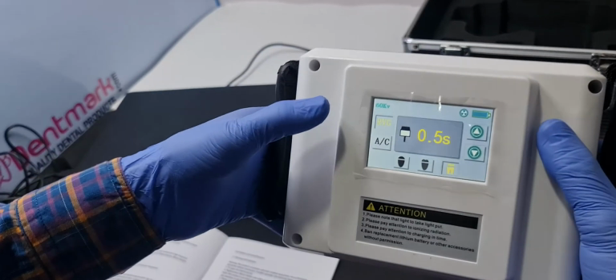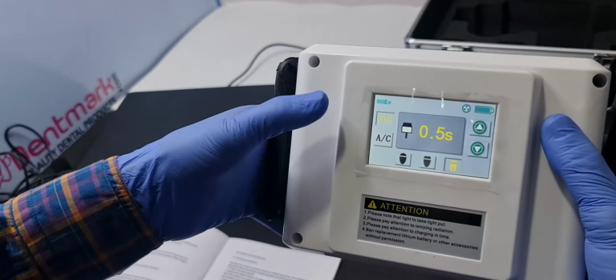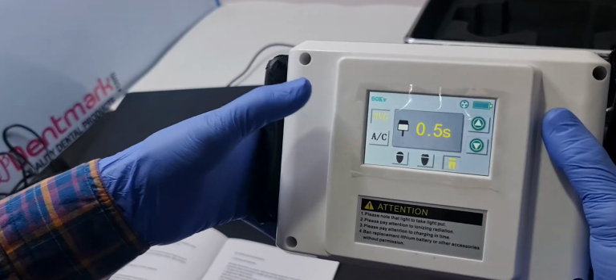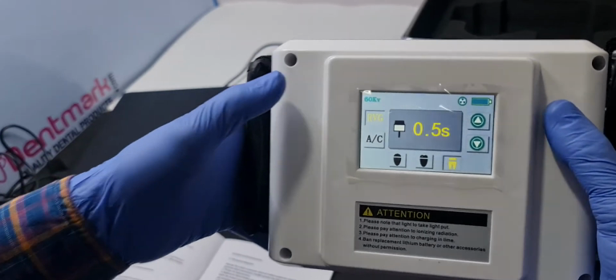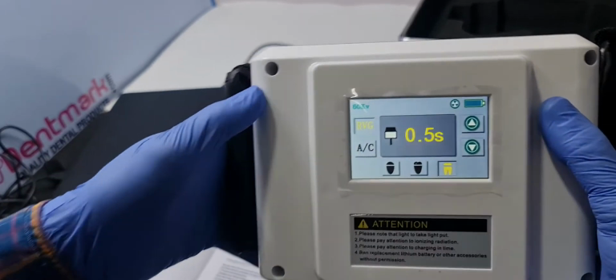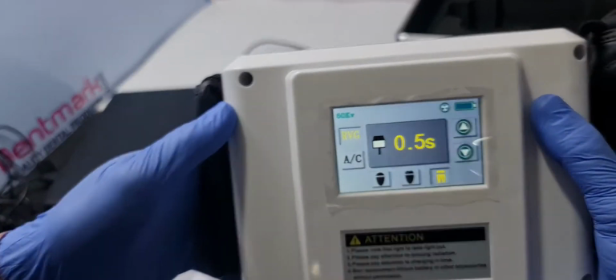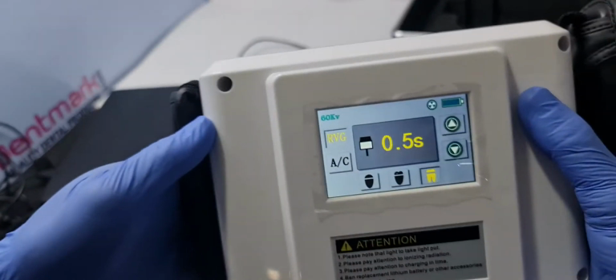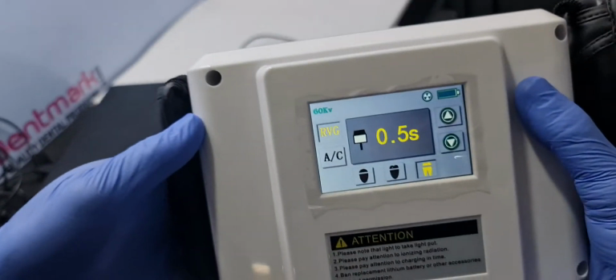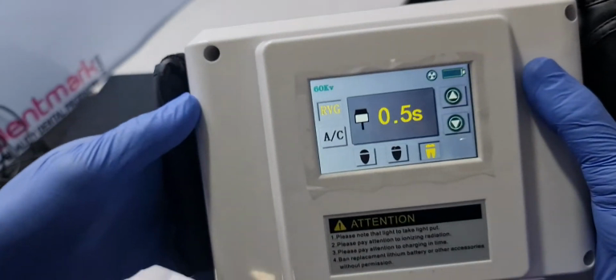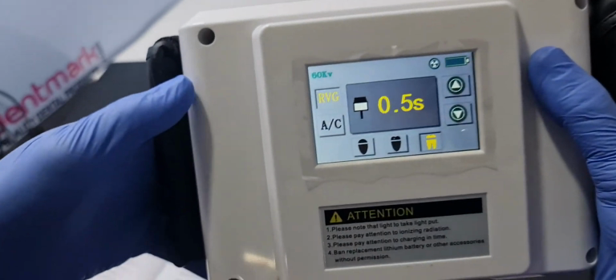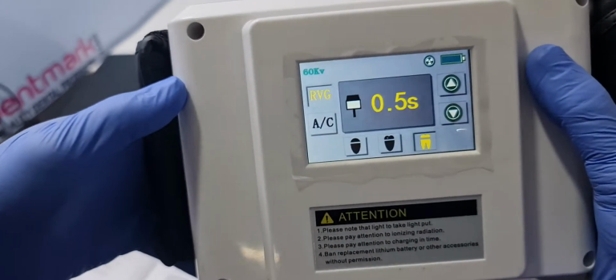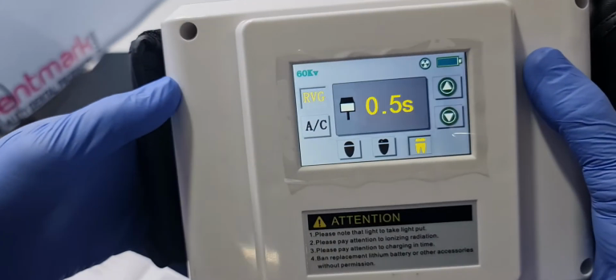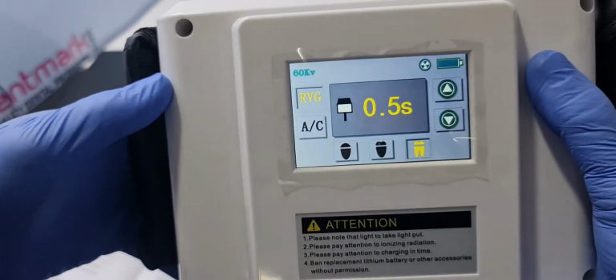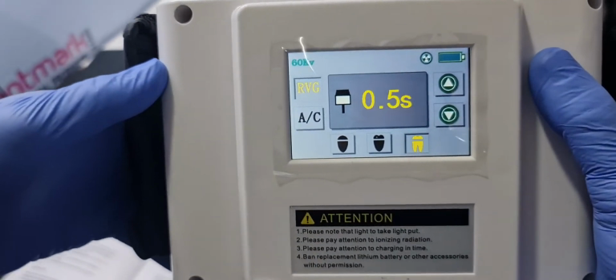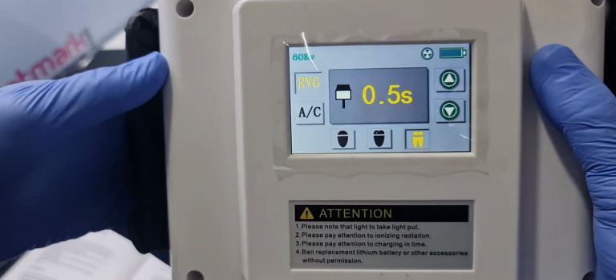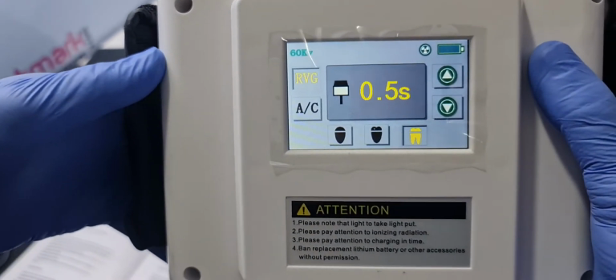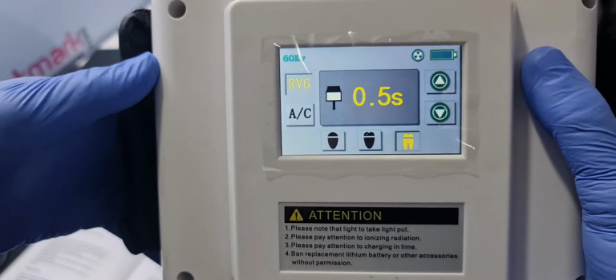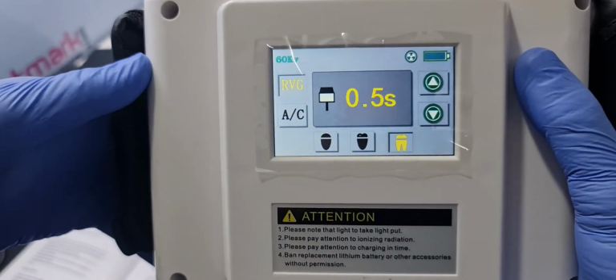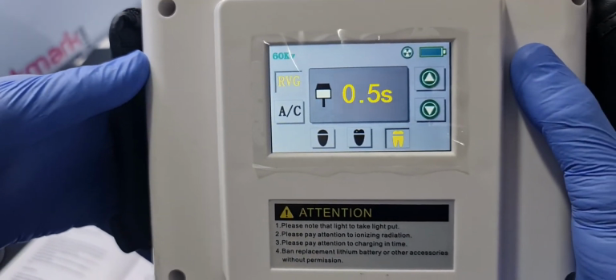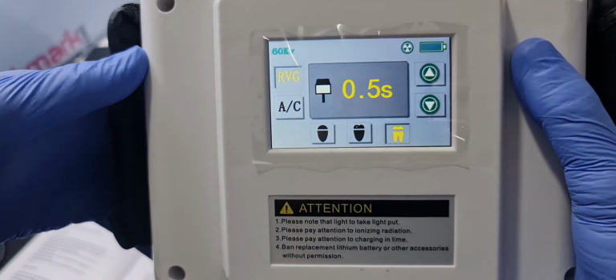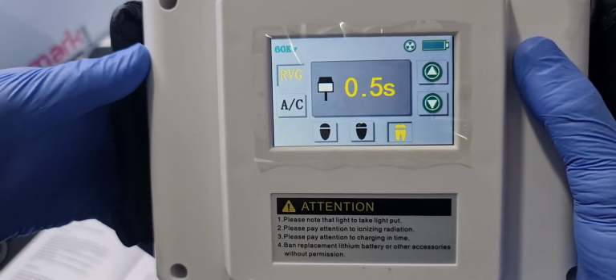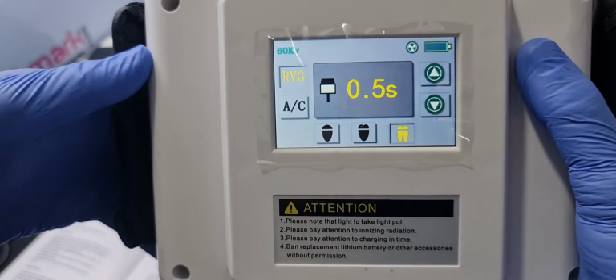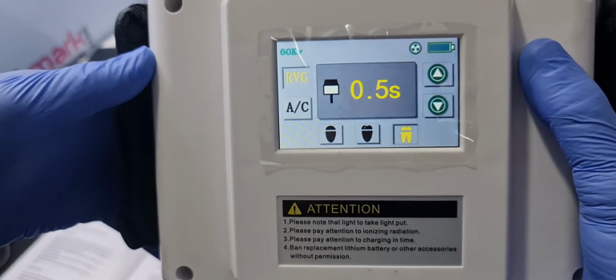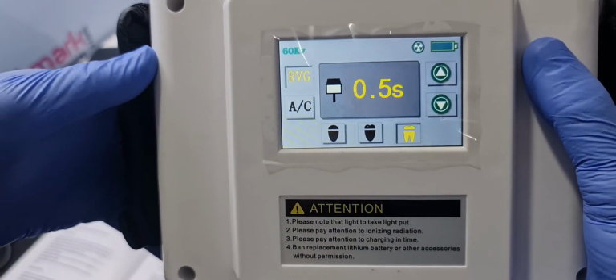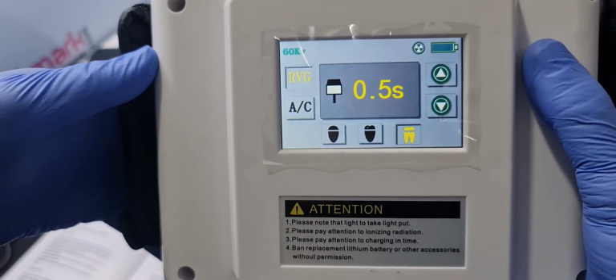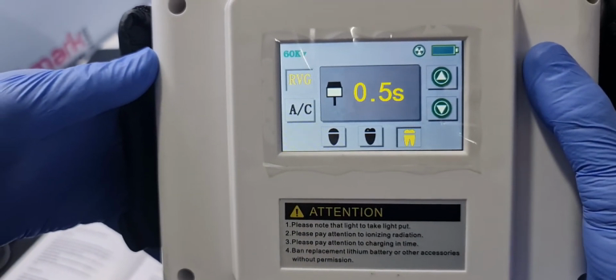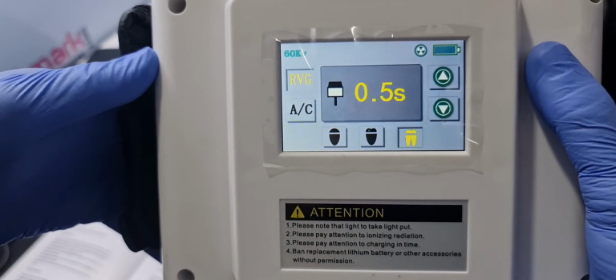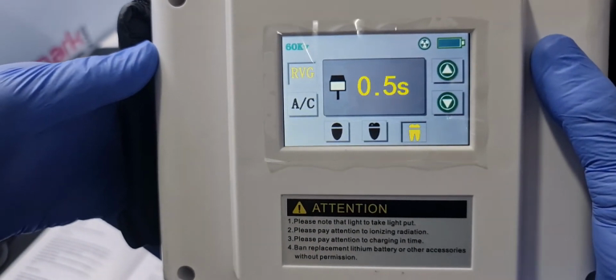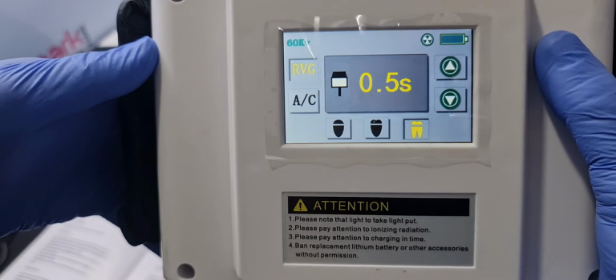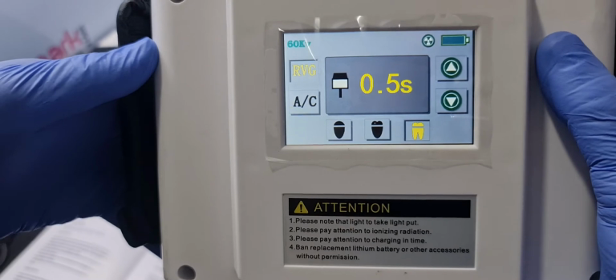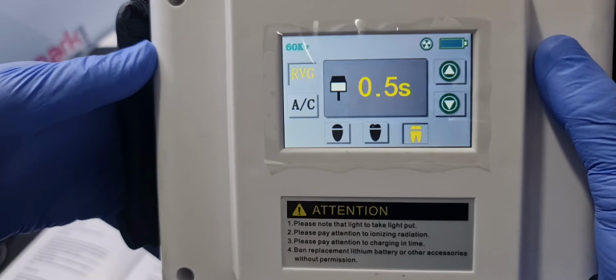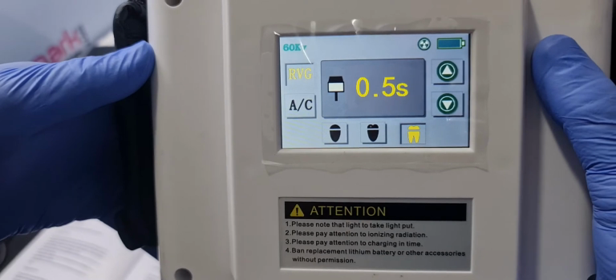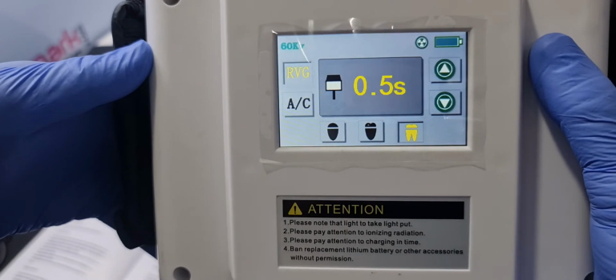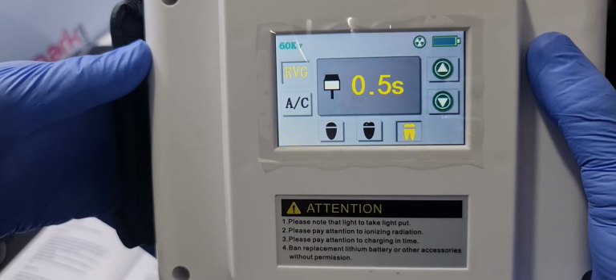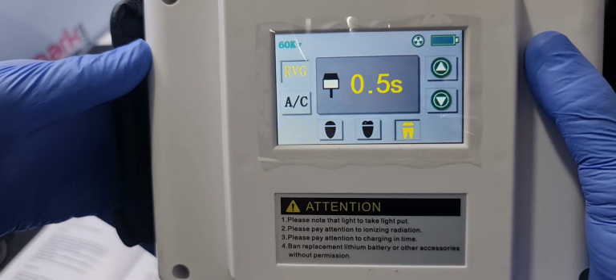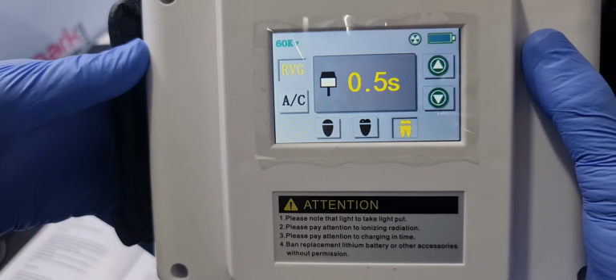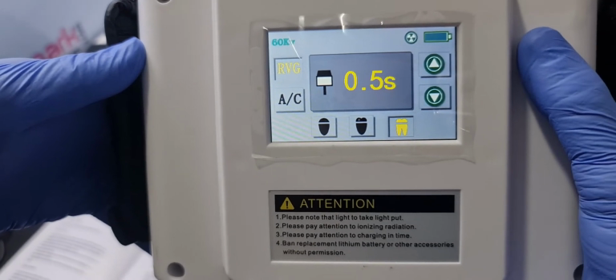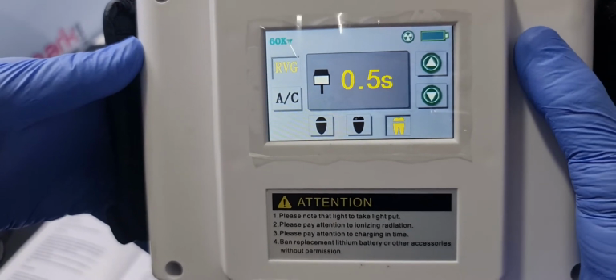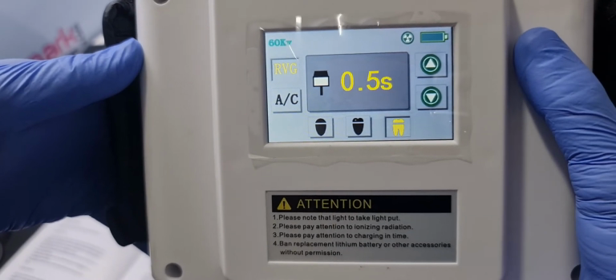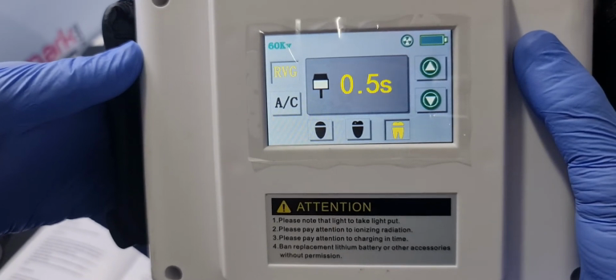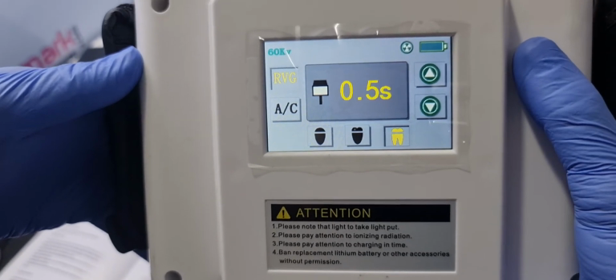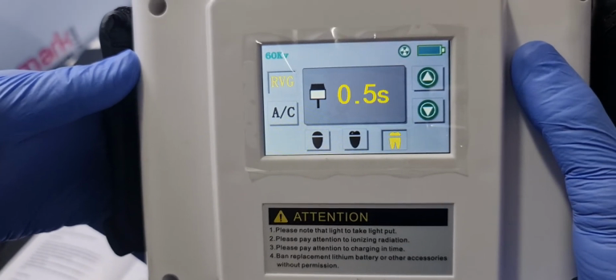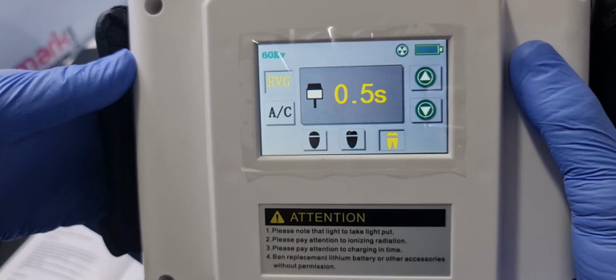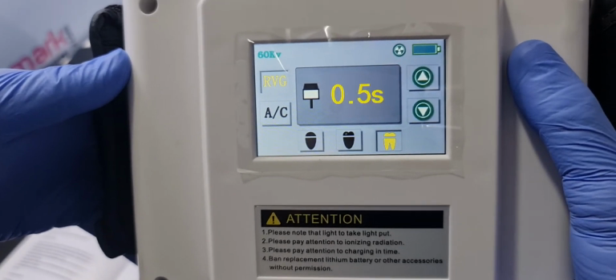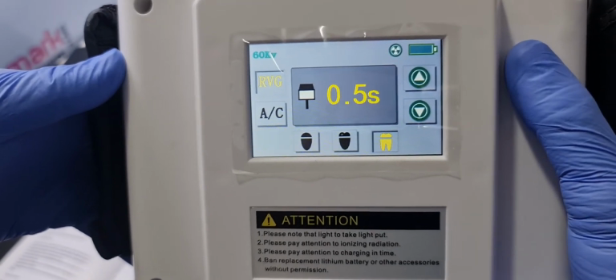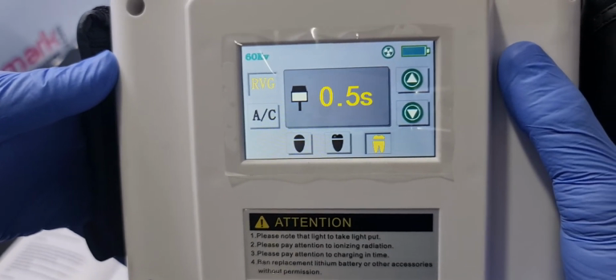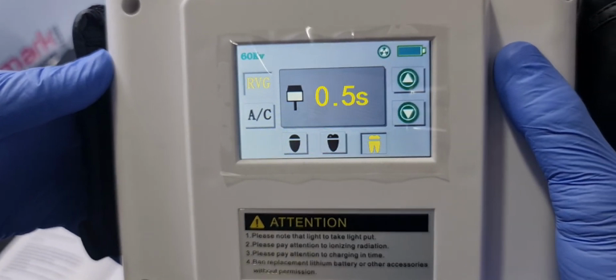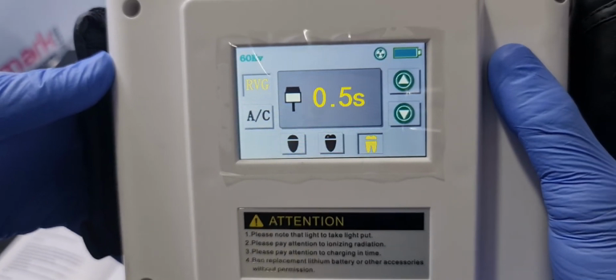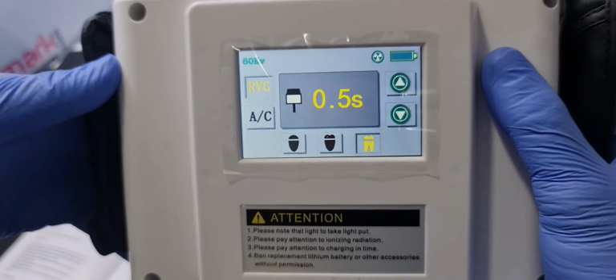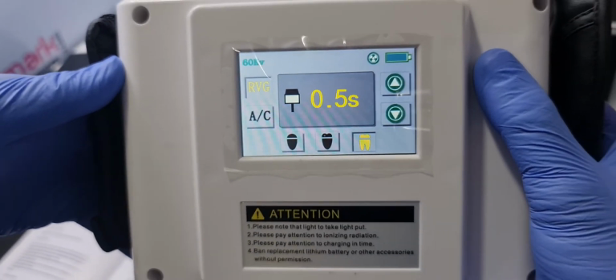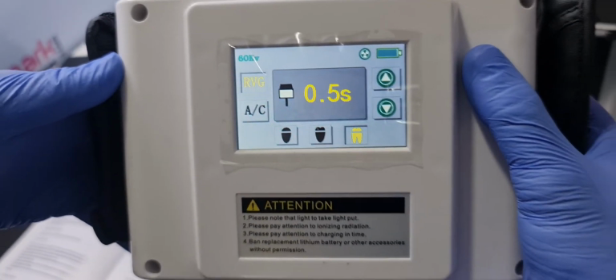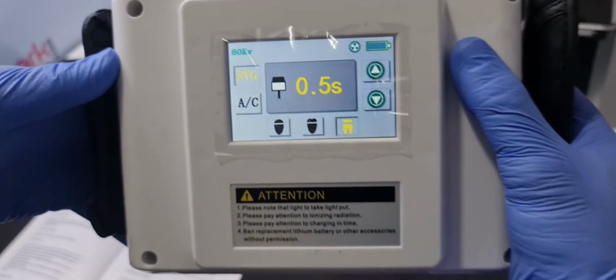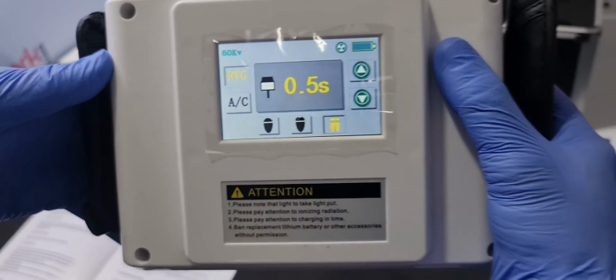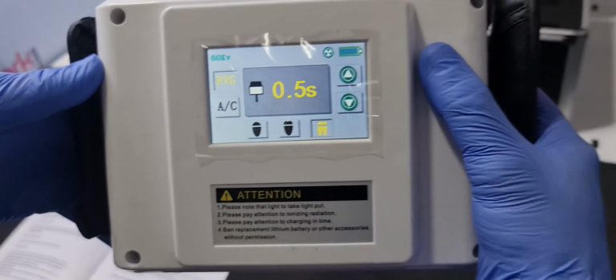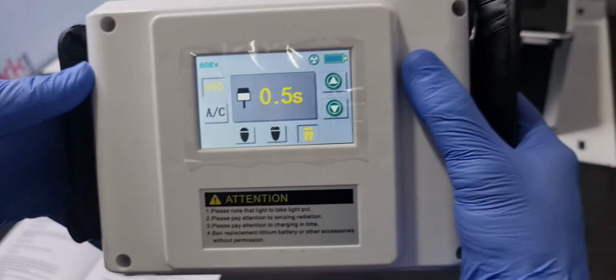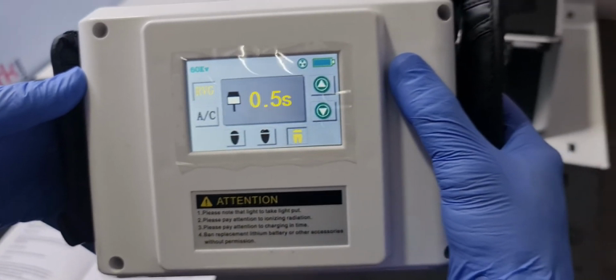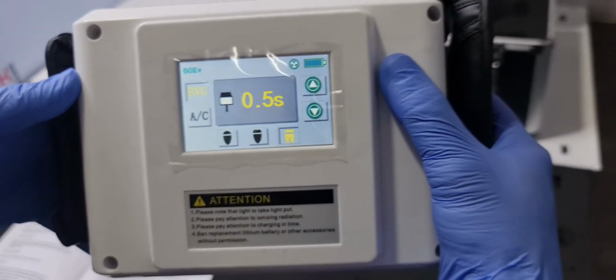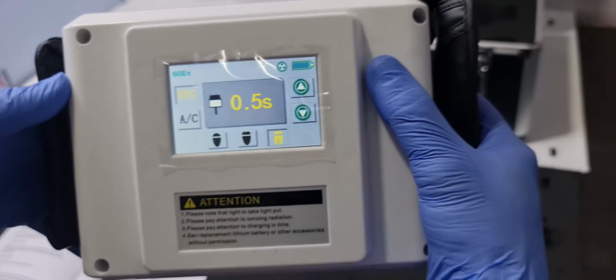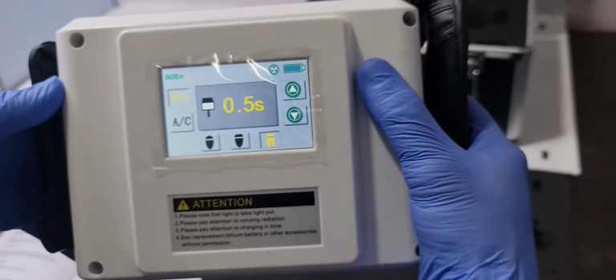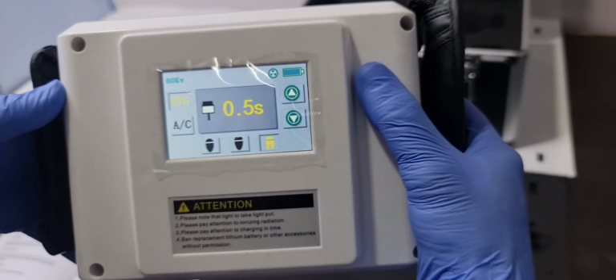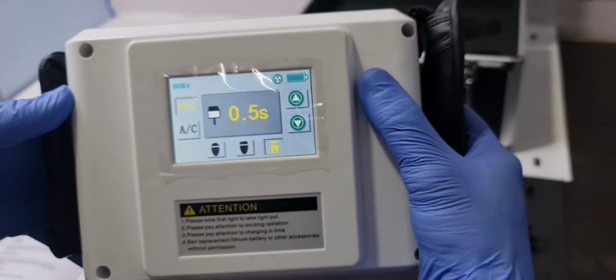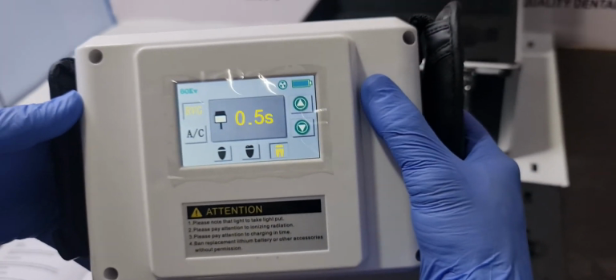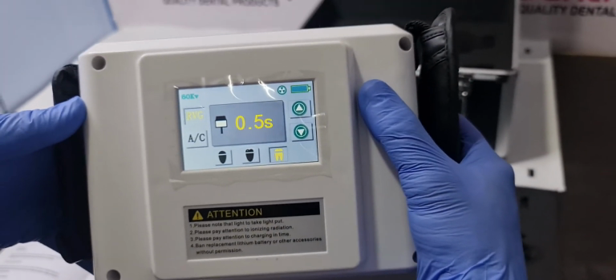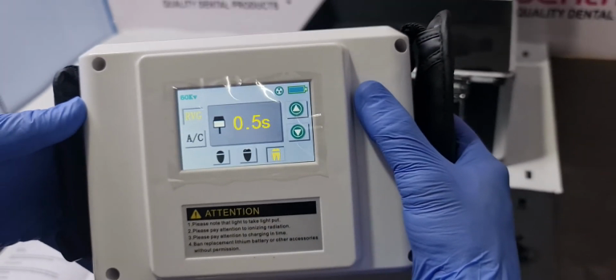It has a tube voltage of 60 kV, an operating frequency of 20 kHz, and a tube current of 1 mA.